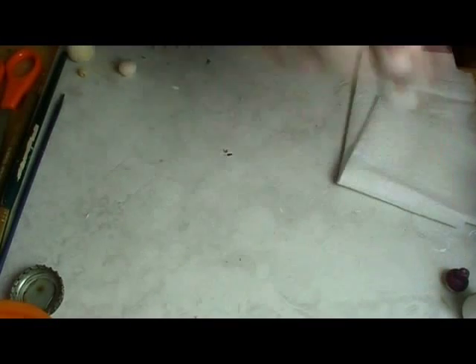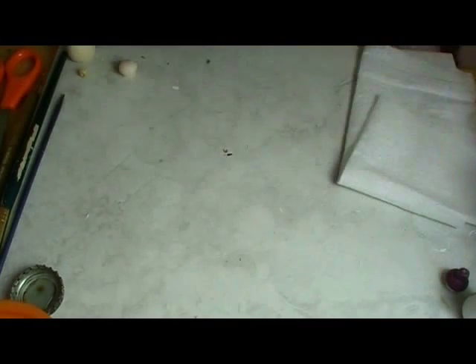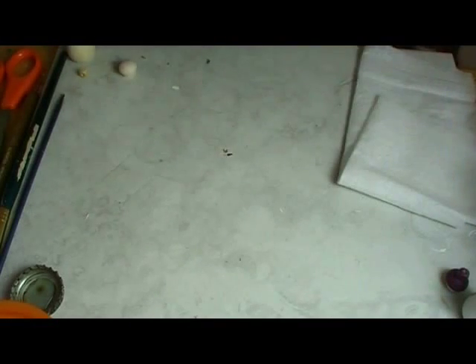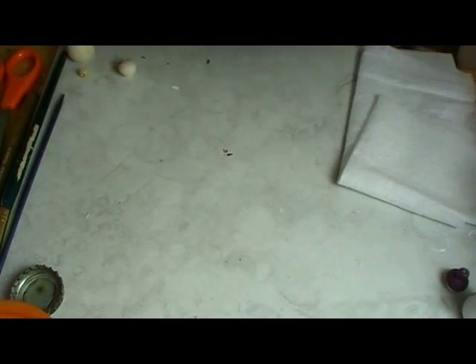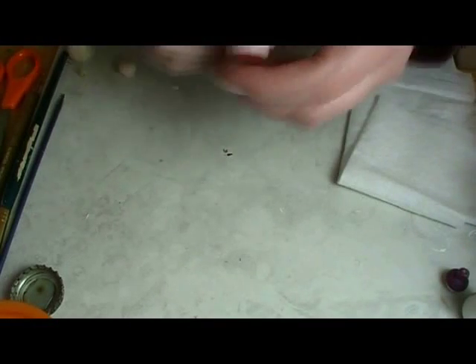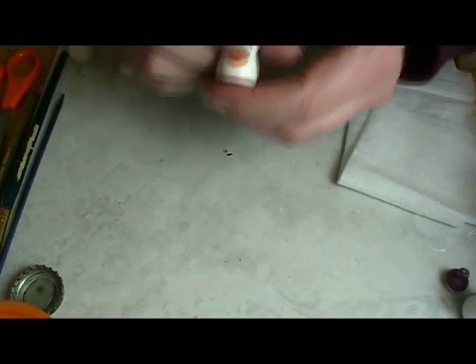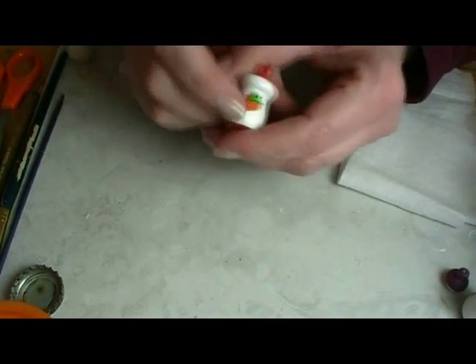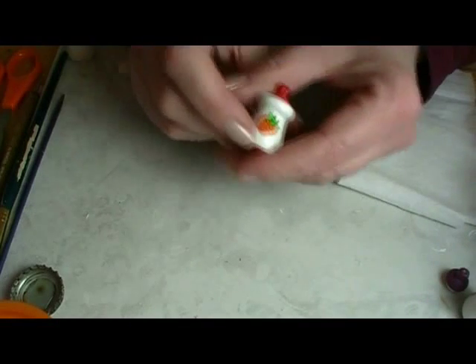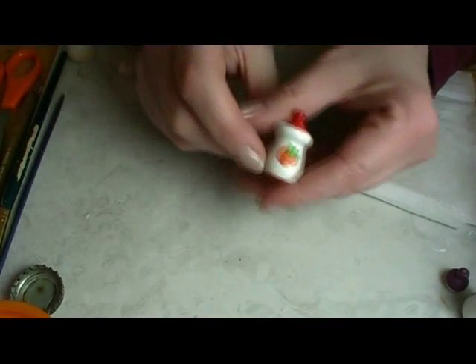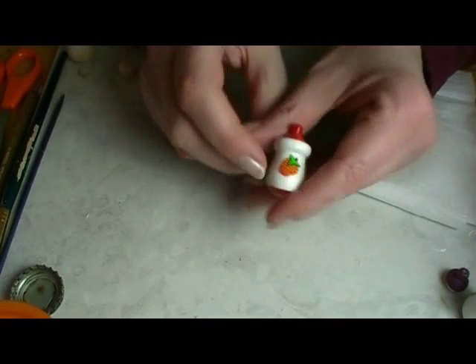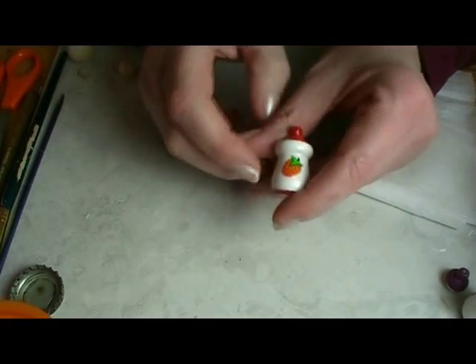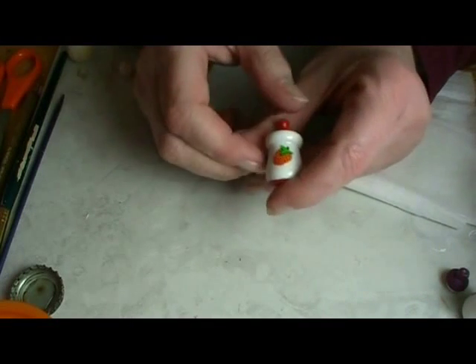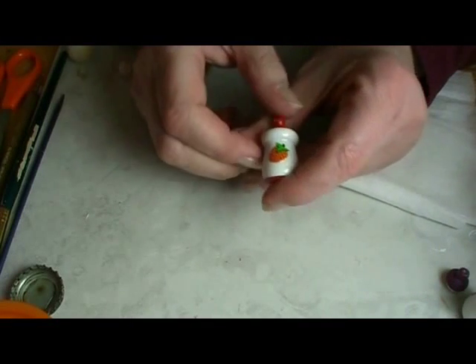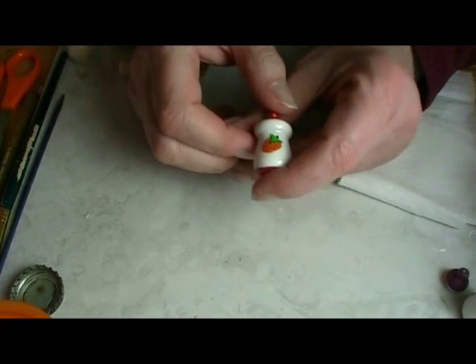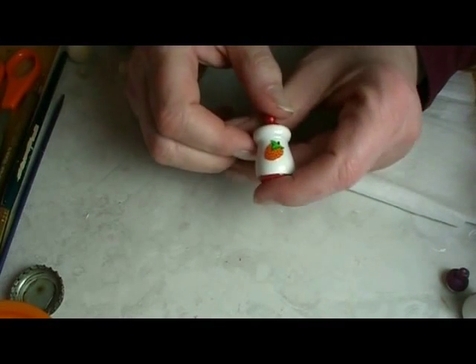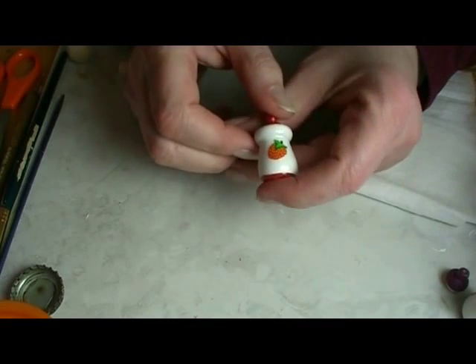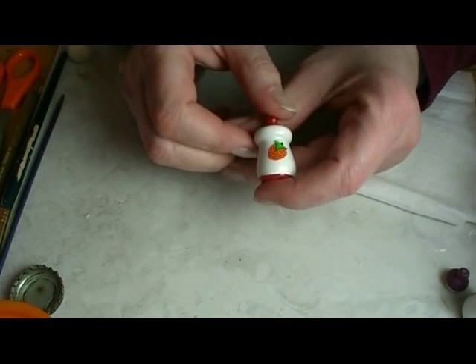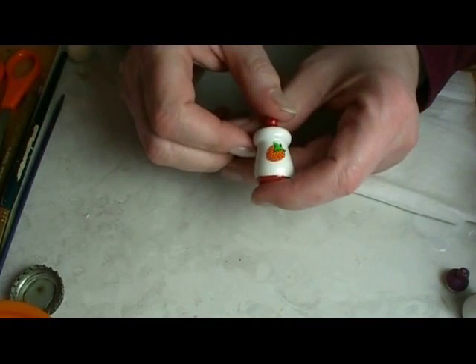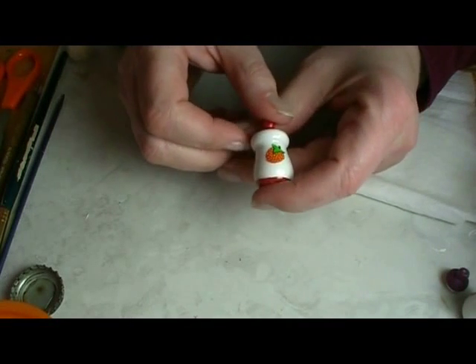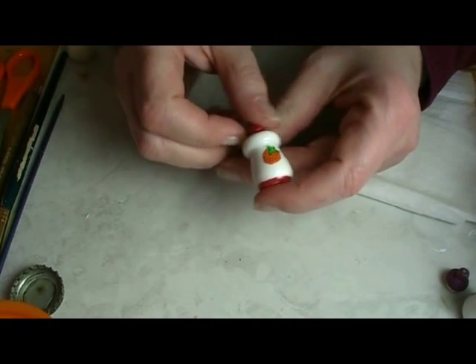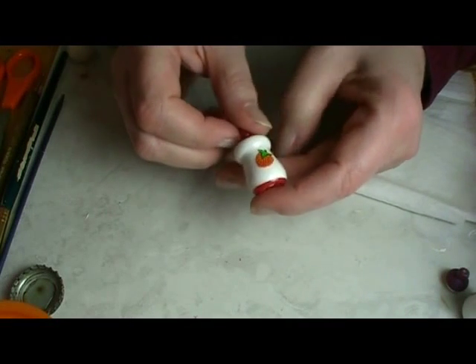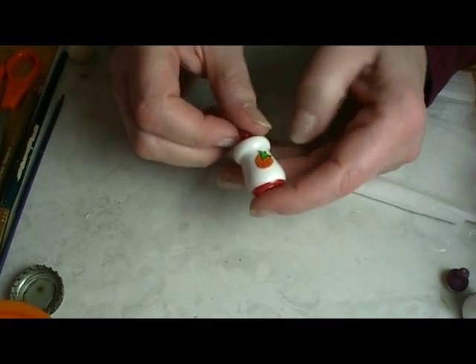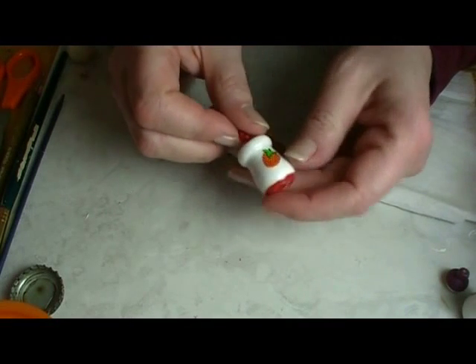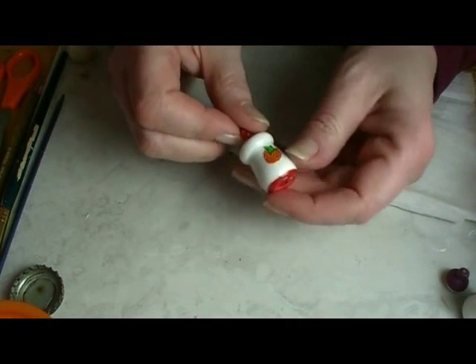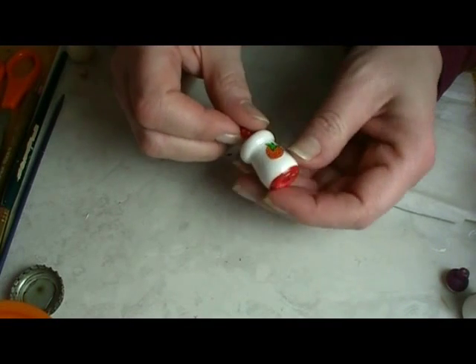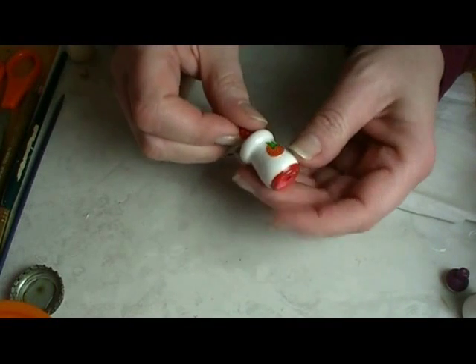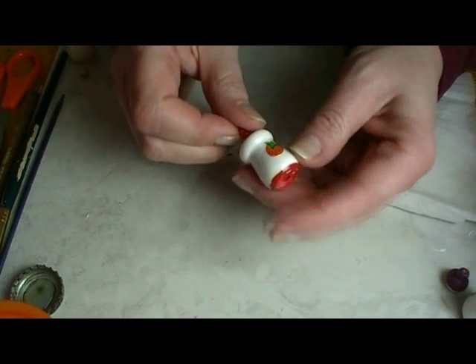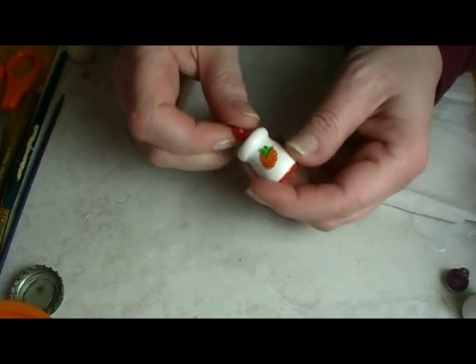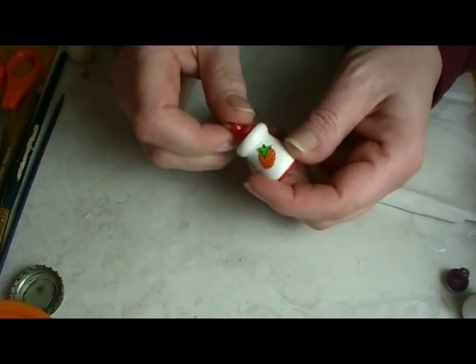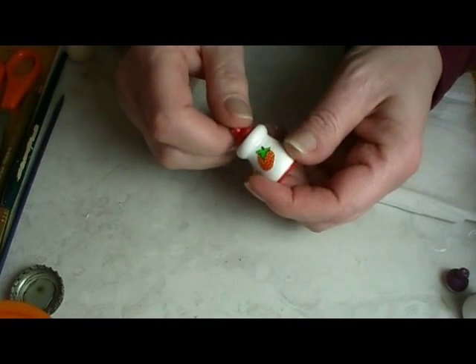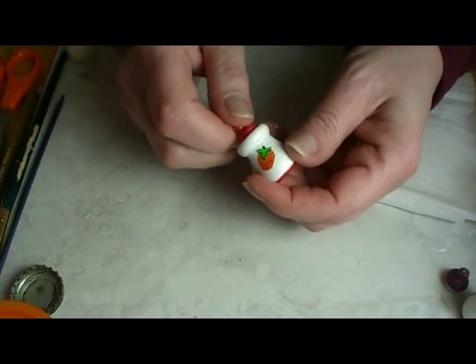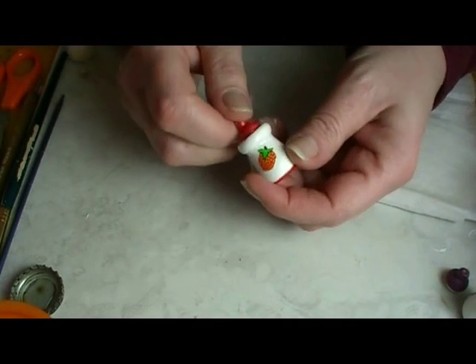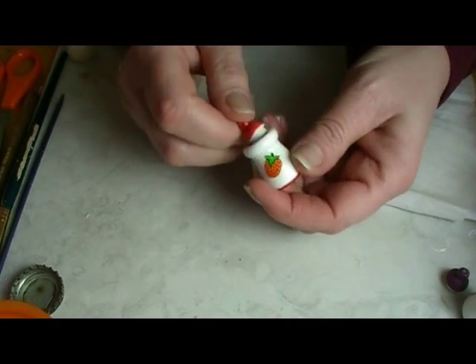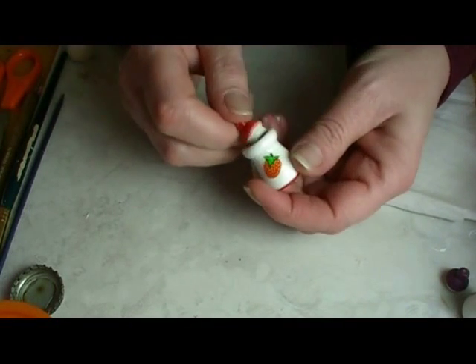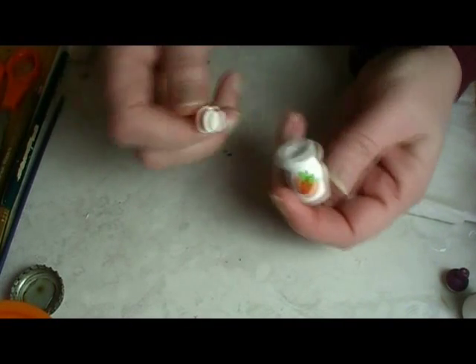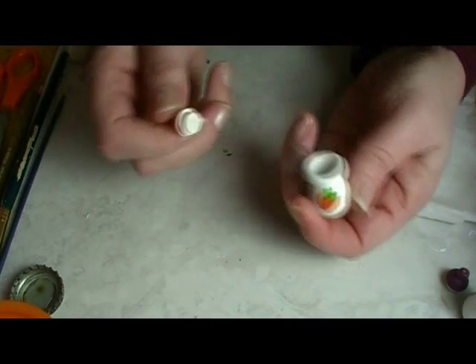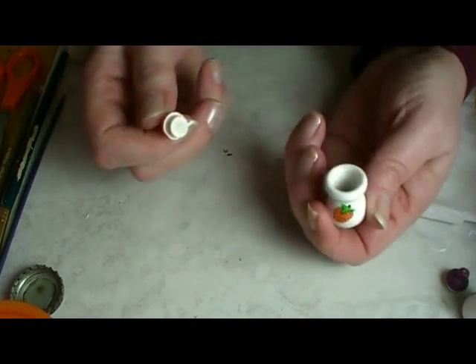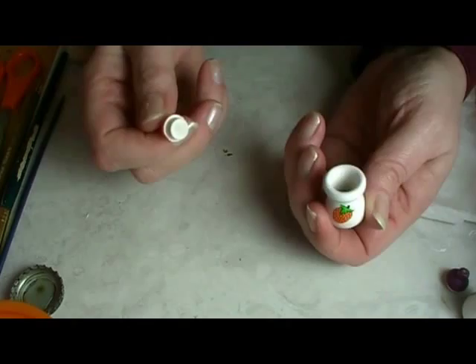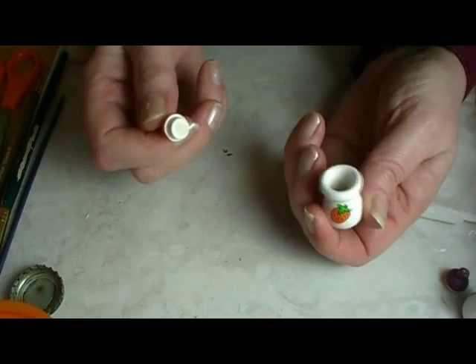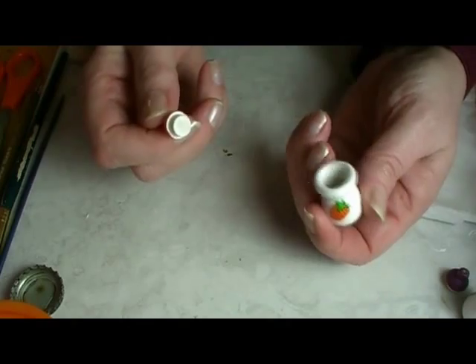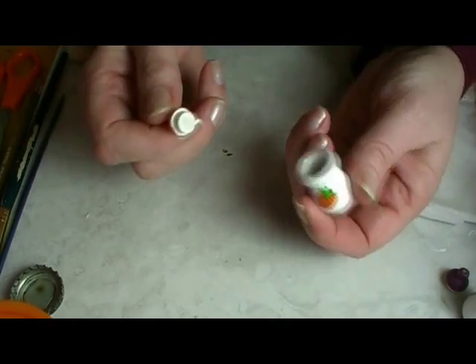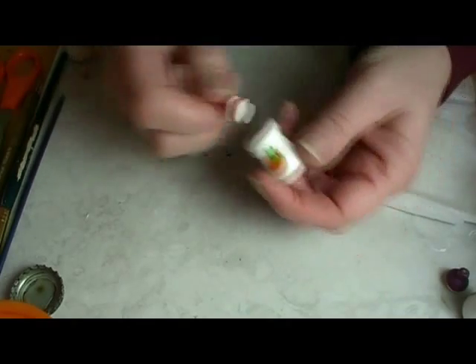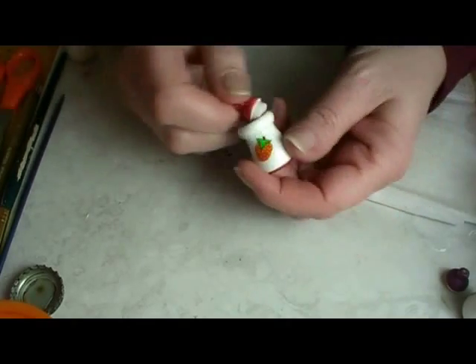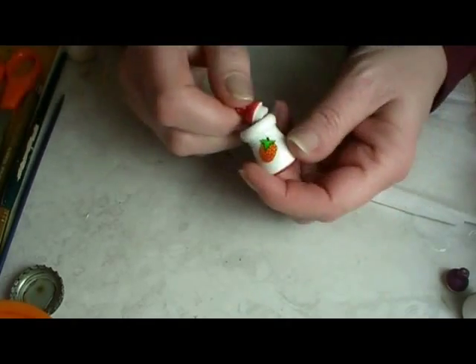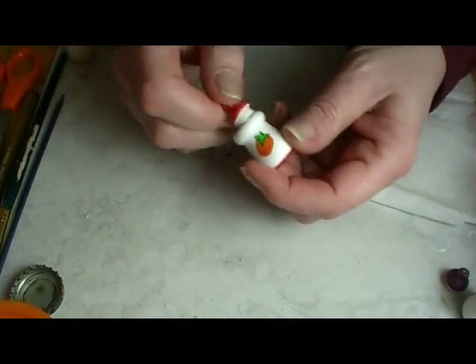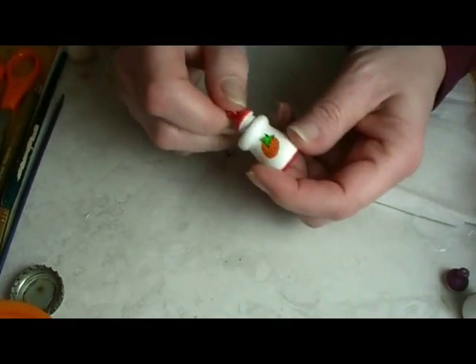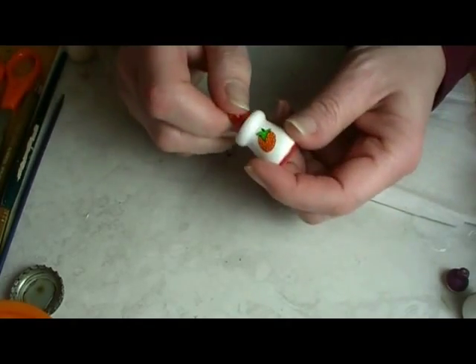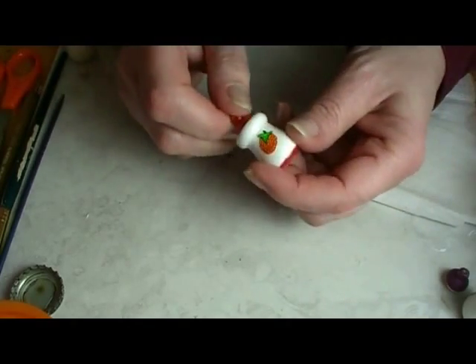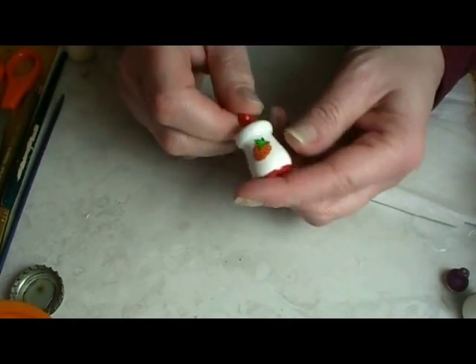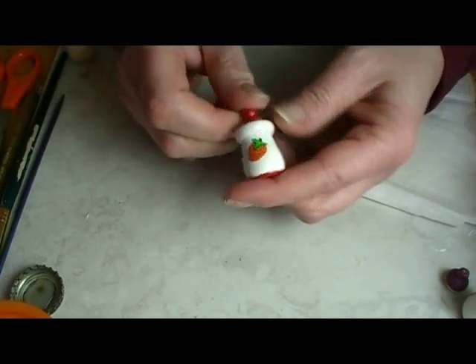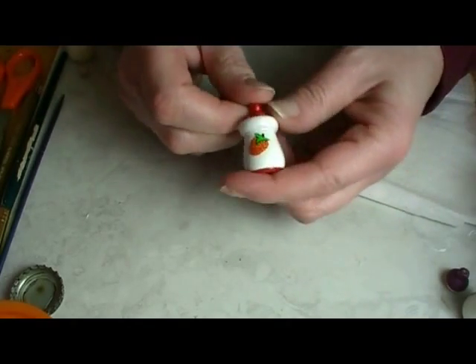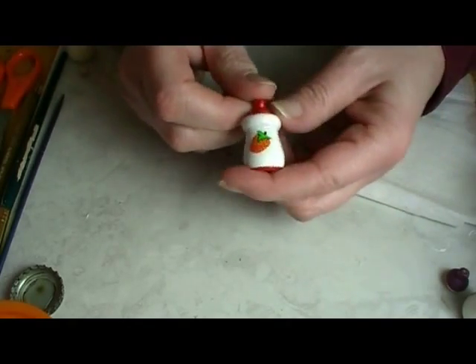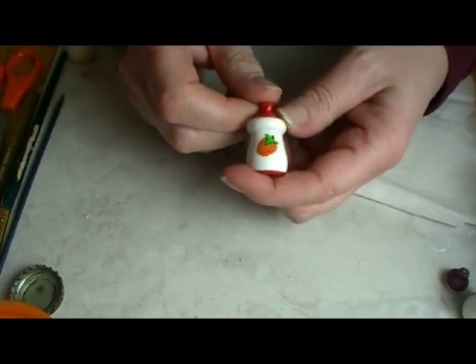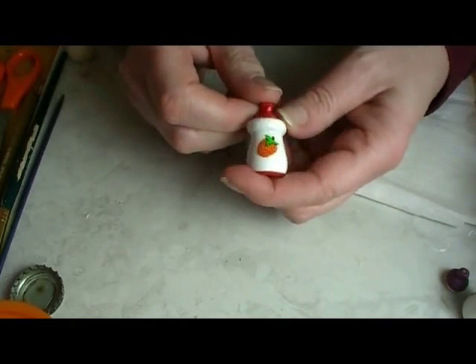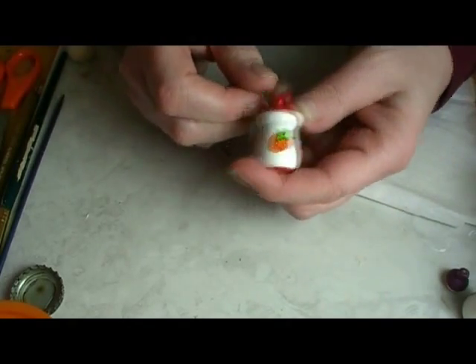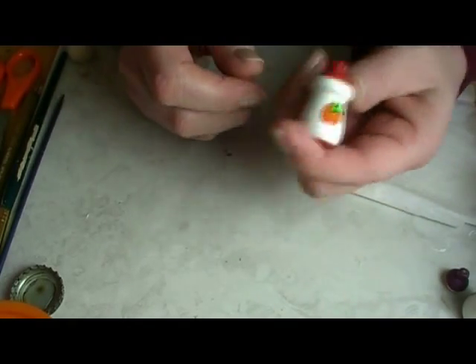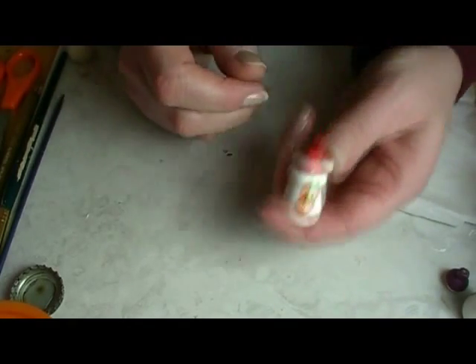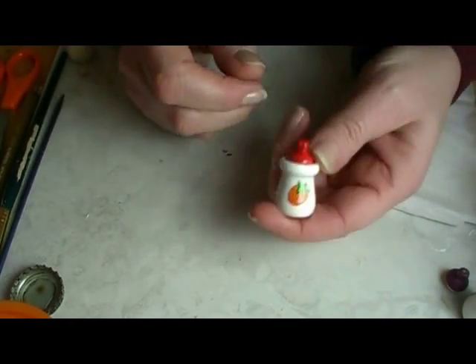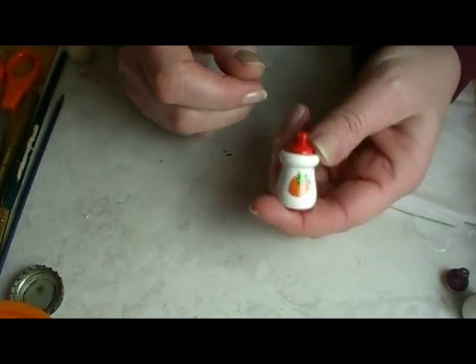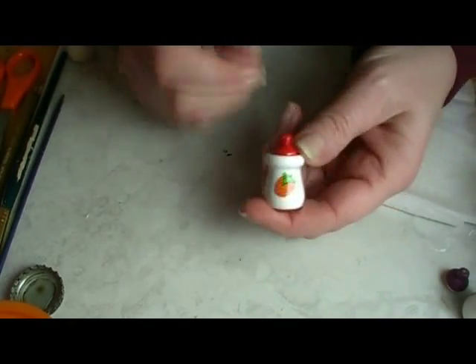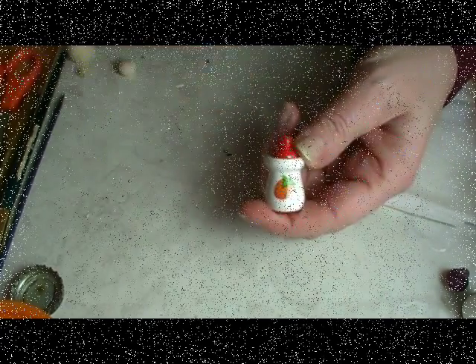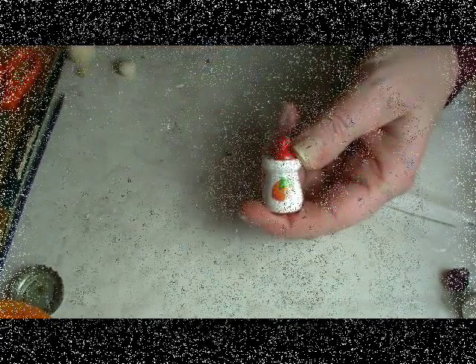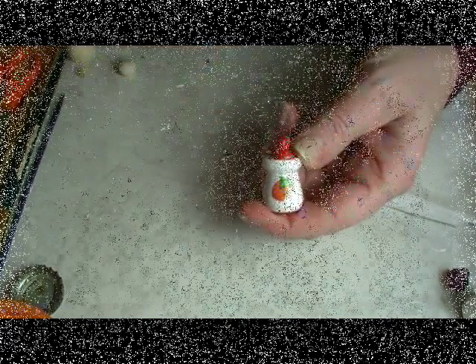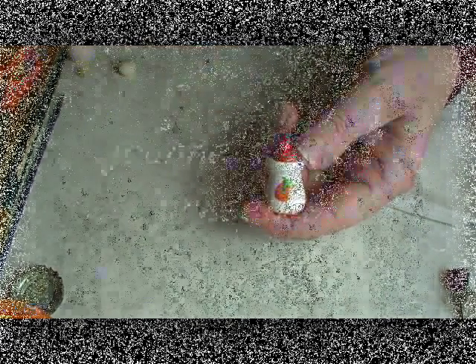In today's project, we are going to make a cute little cookie jar. So stay tuned and see how to do it.